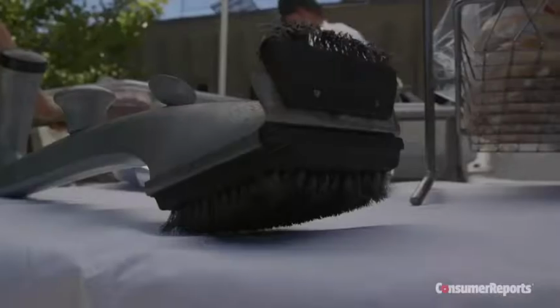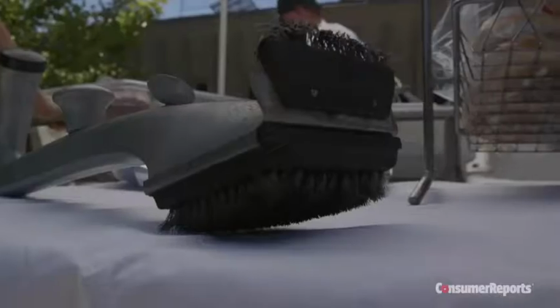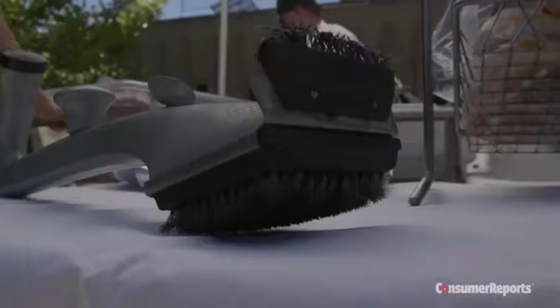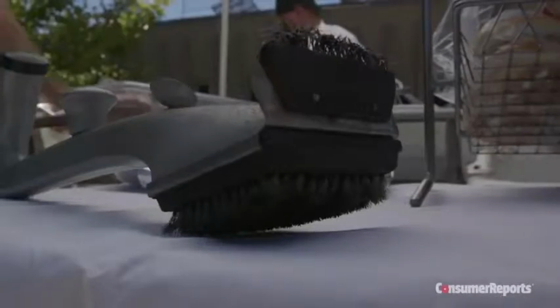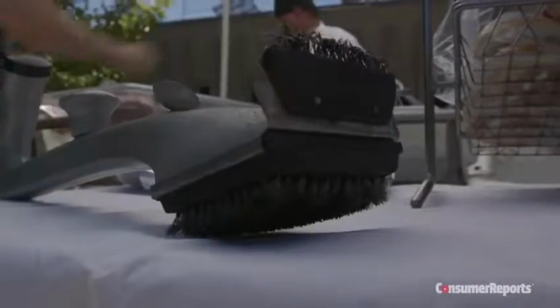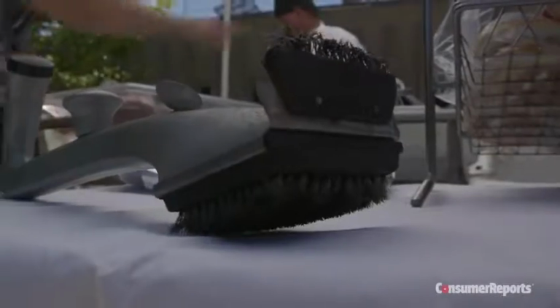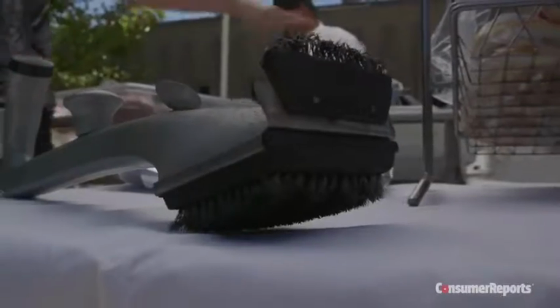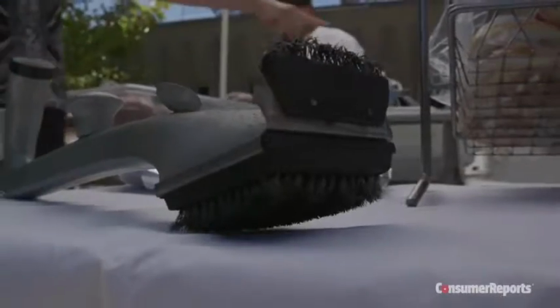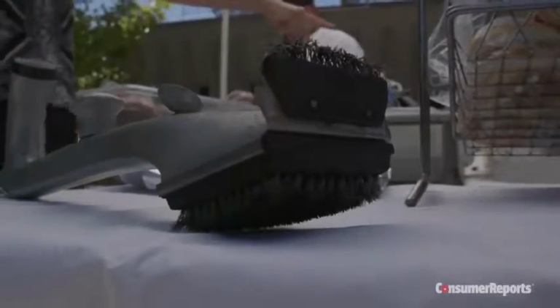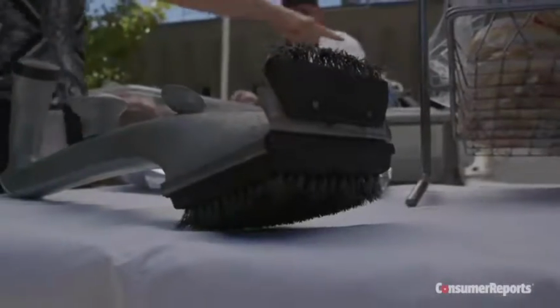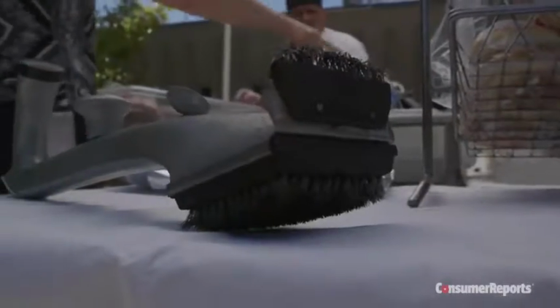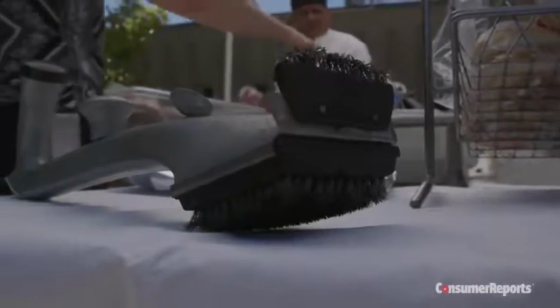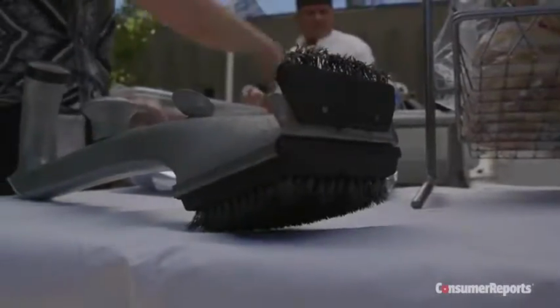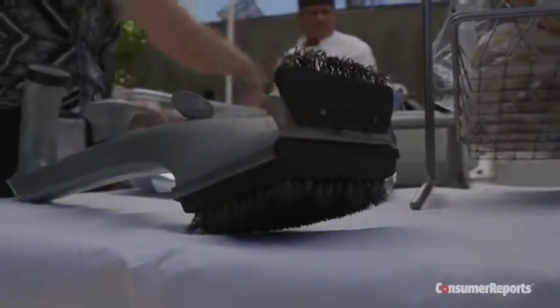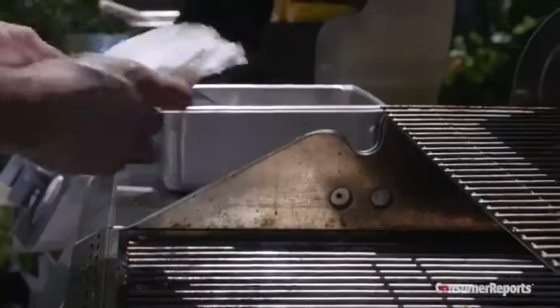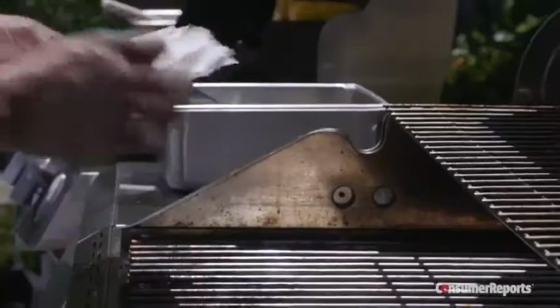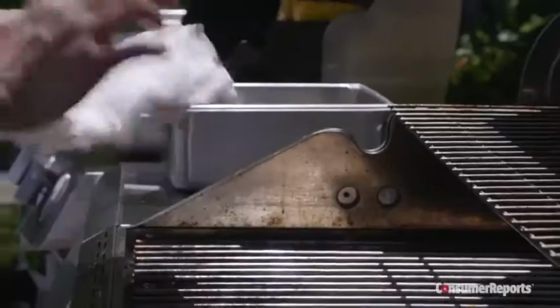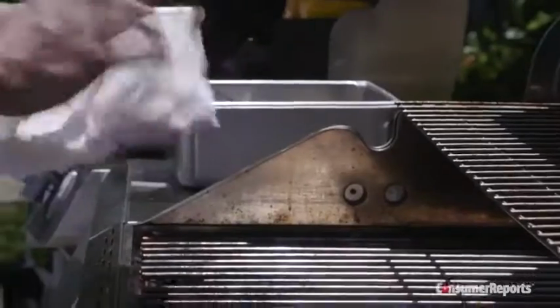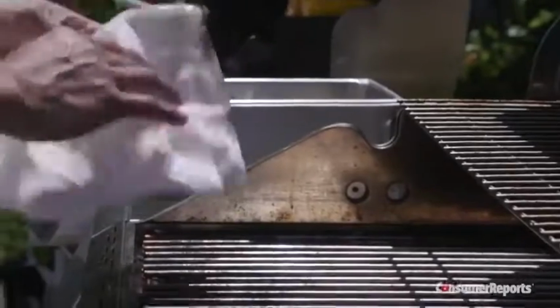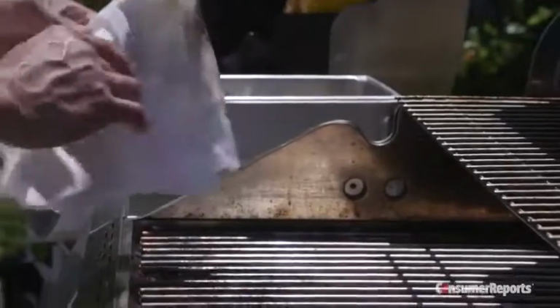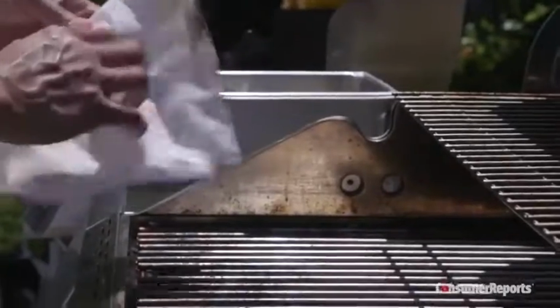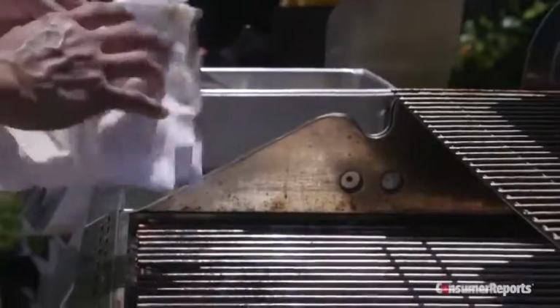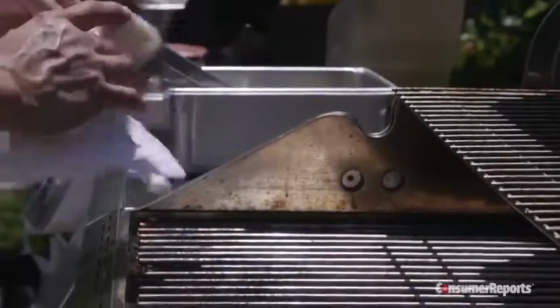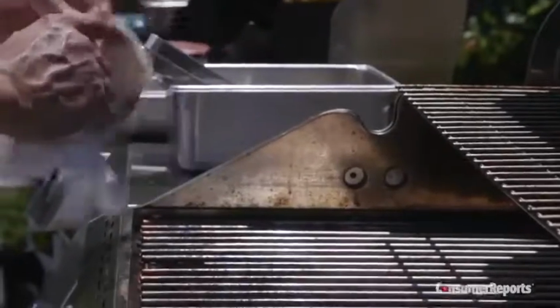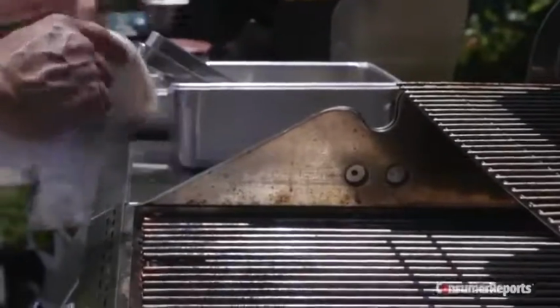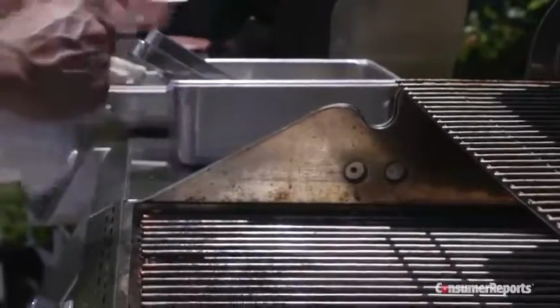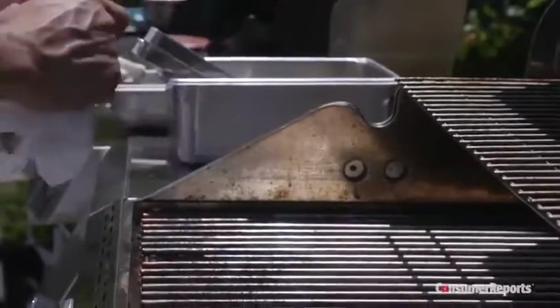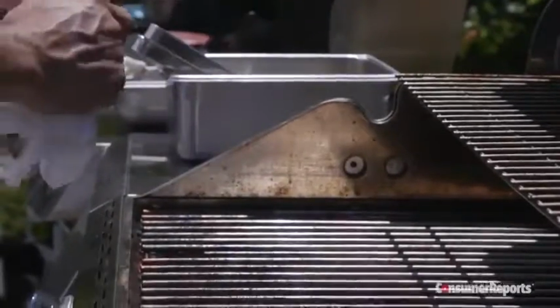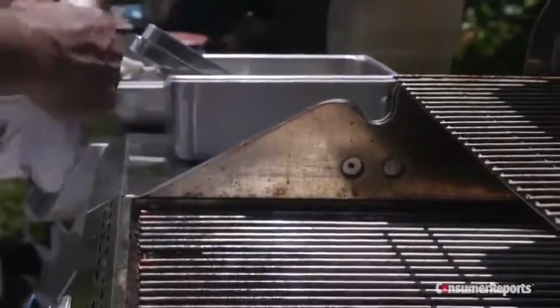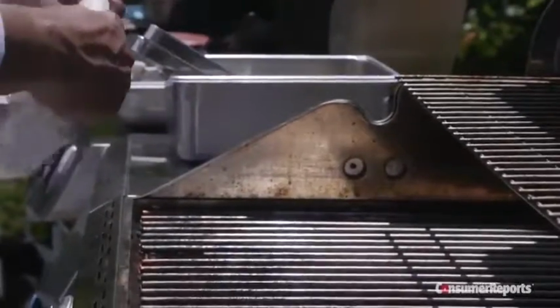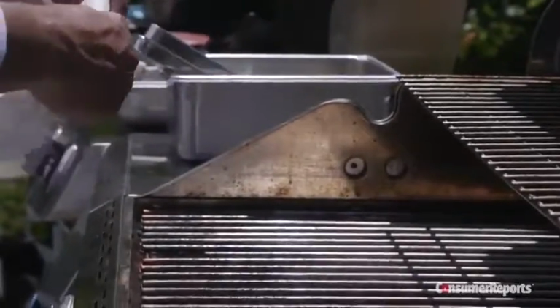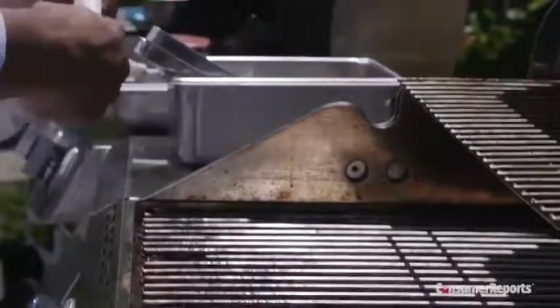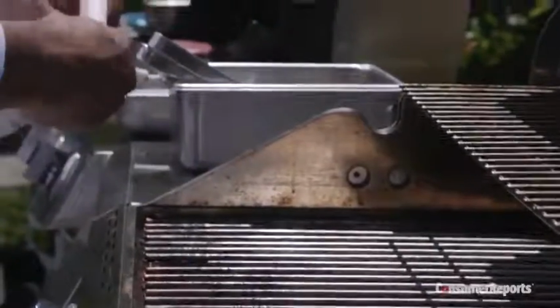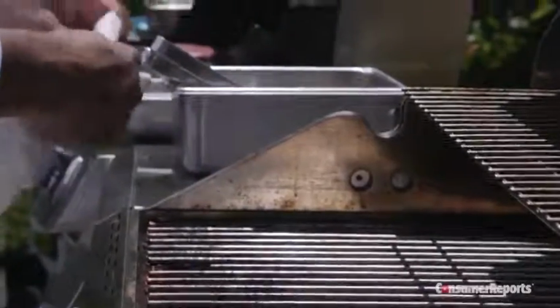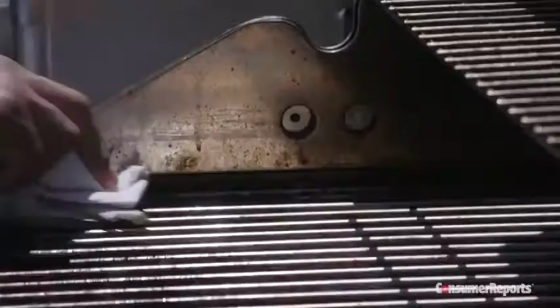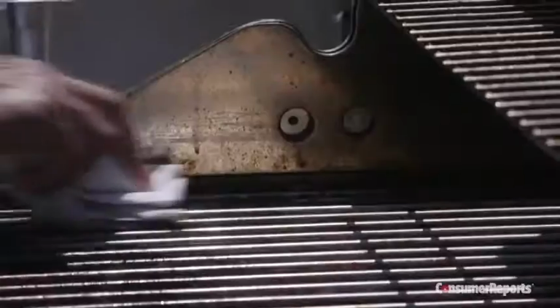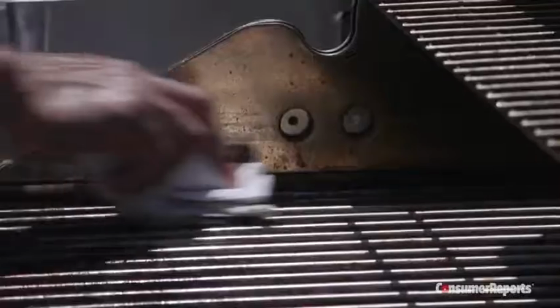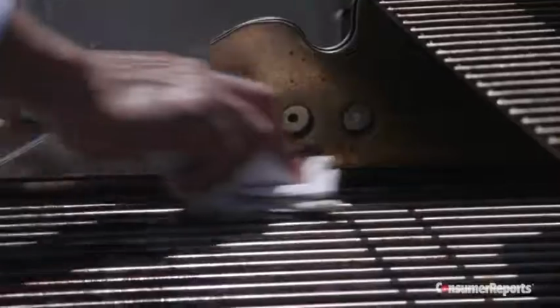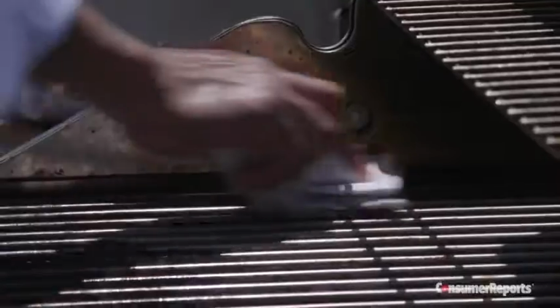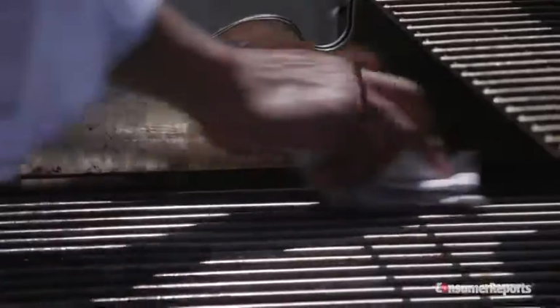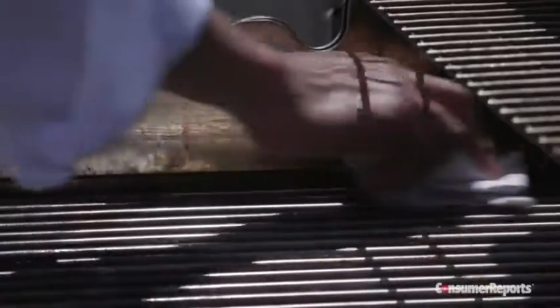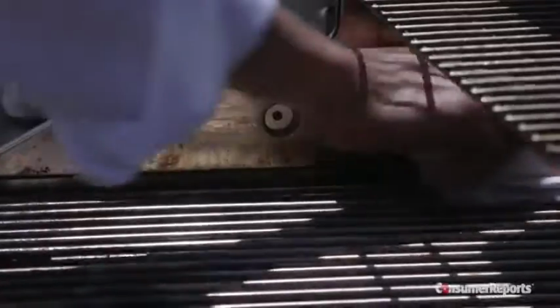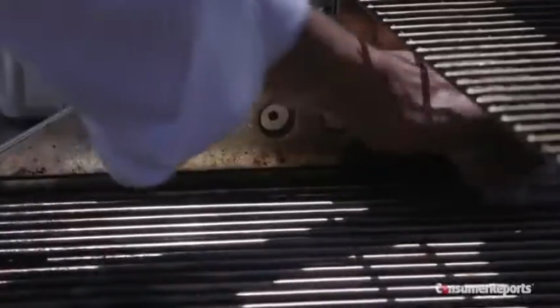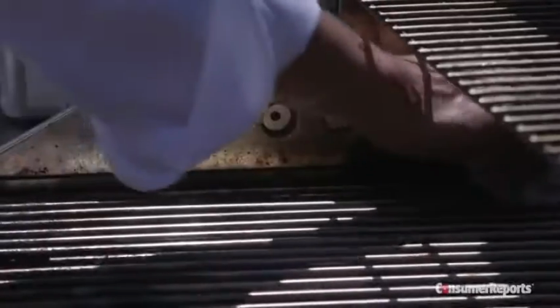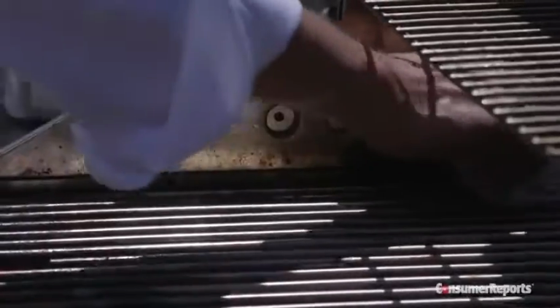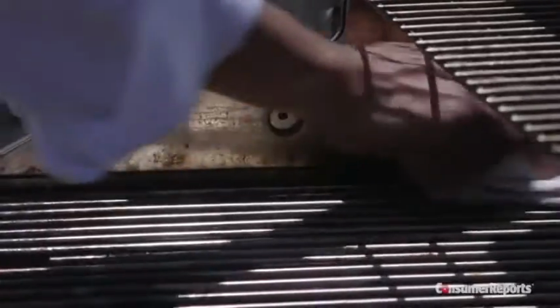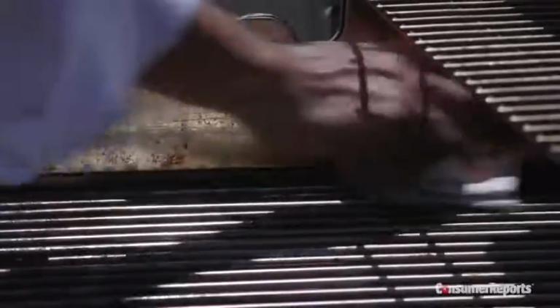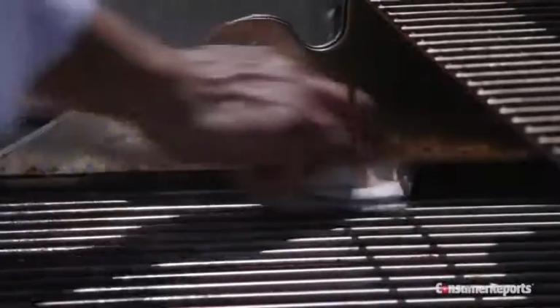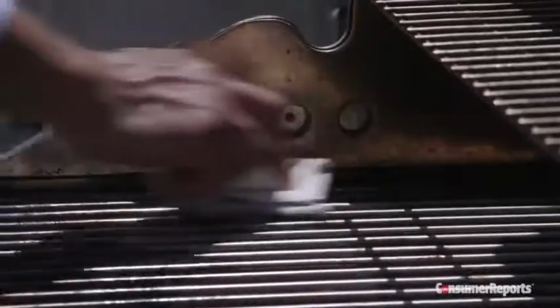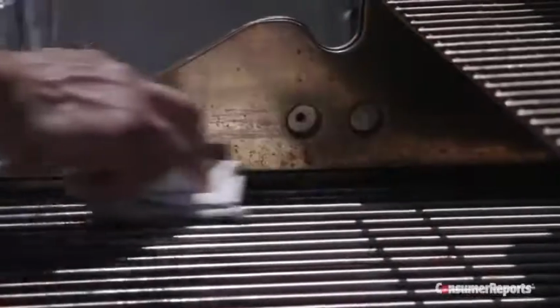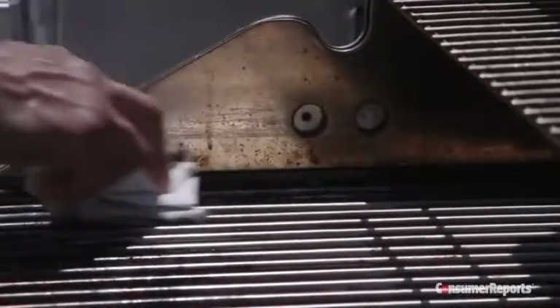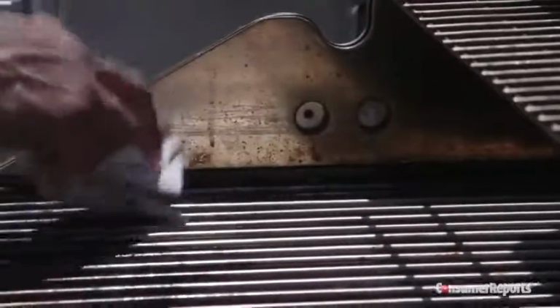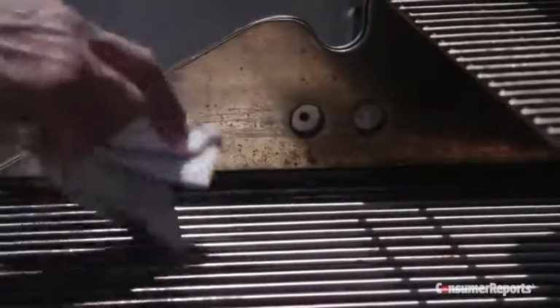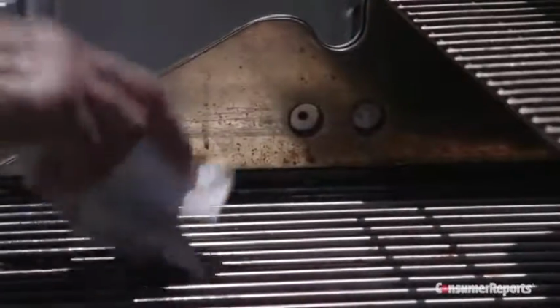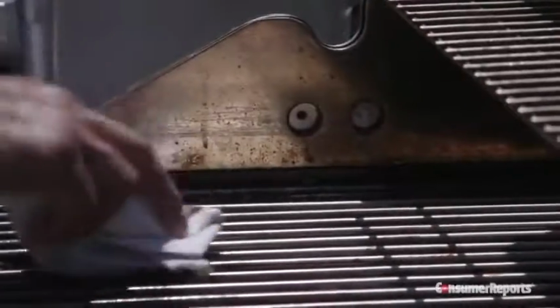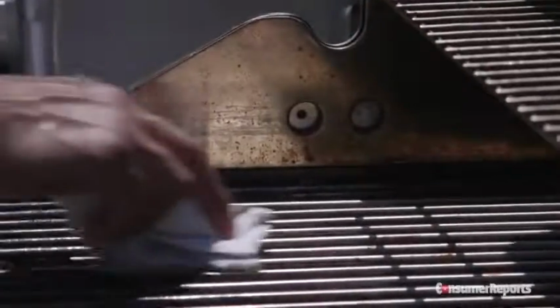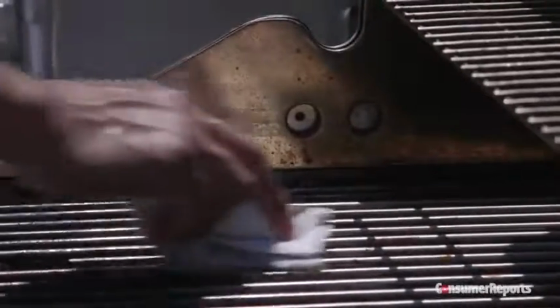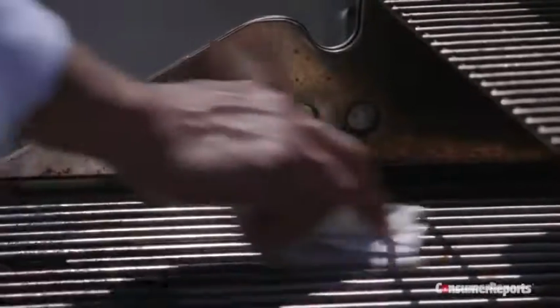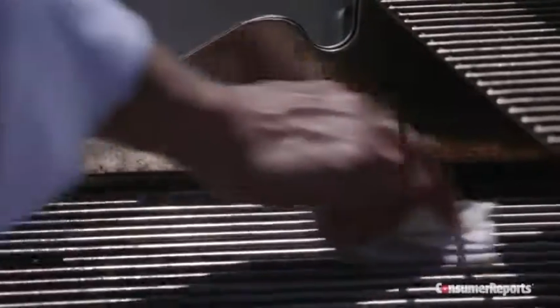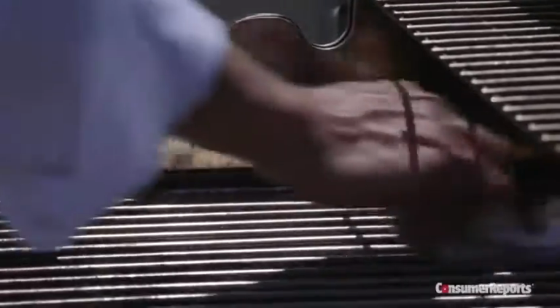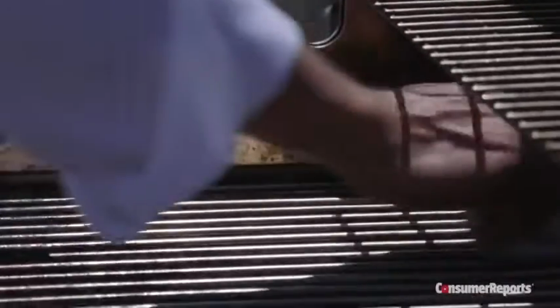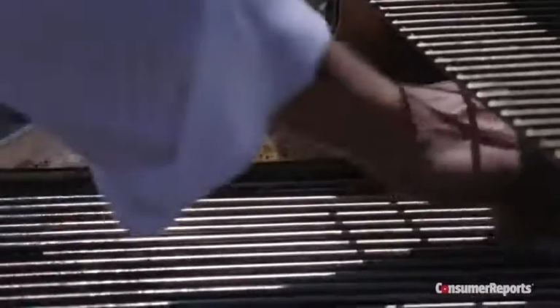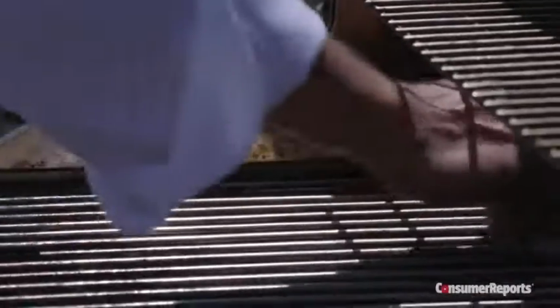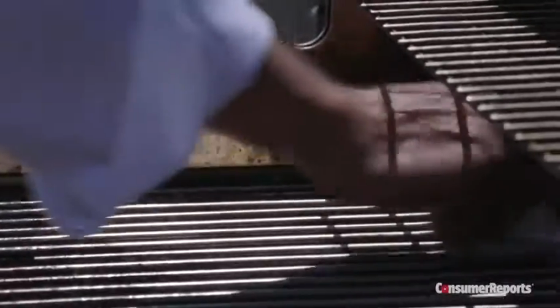If you clean with any type of wire brush after the grill is cool, use an oiled paper towel to thoroughly wipe down the grates.